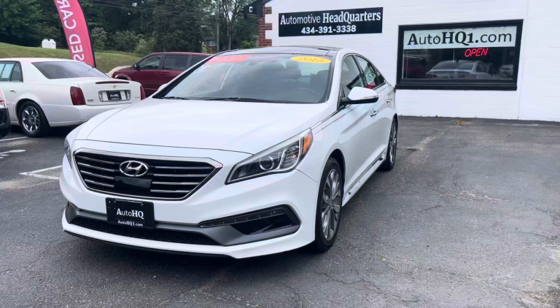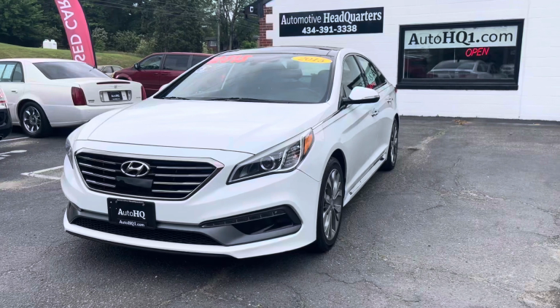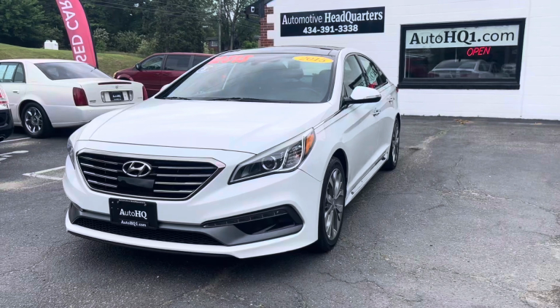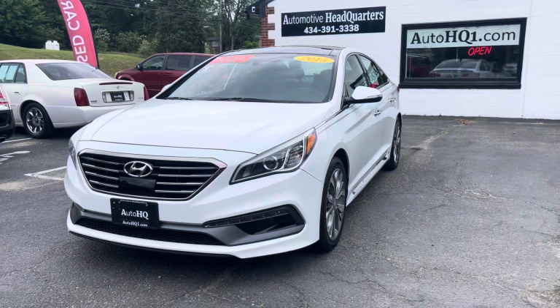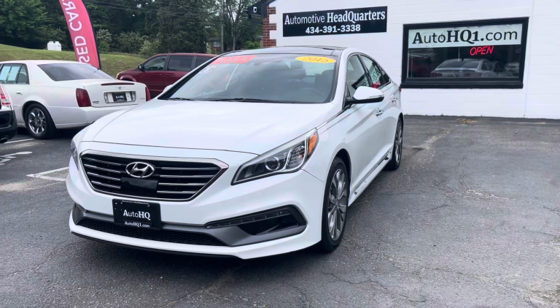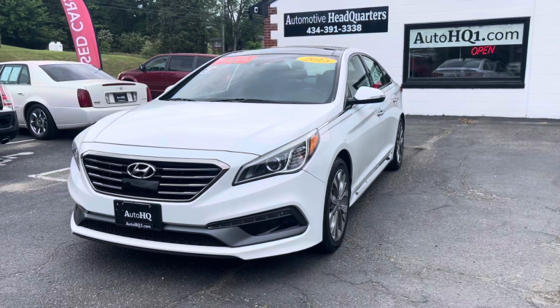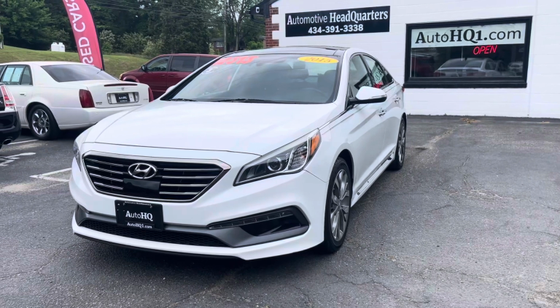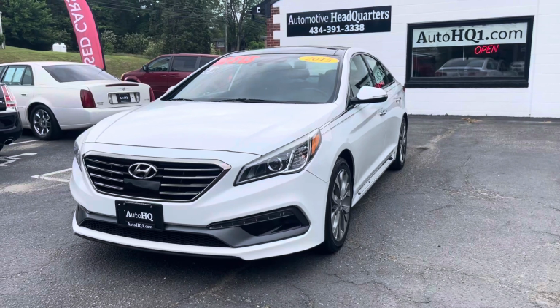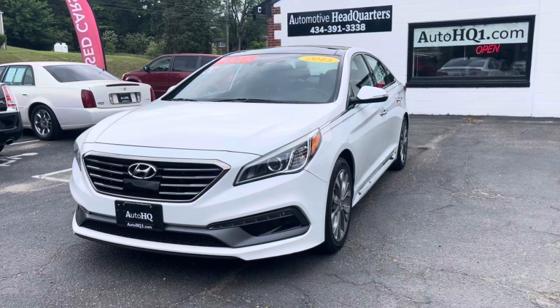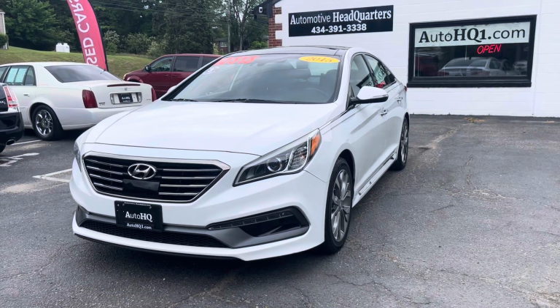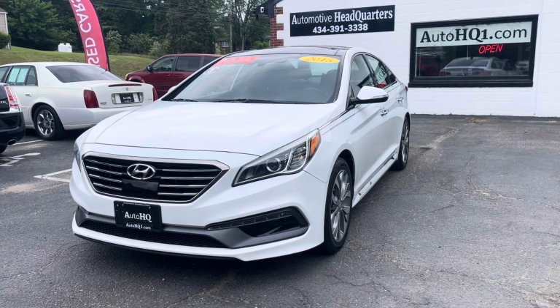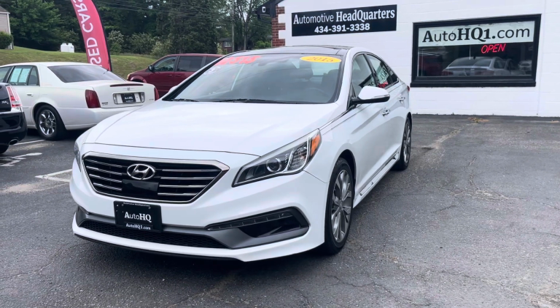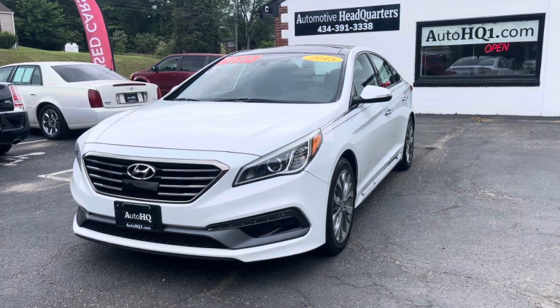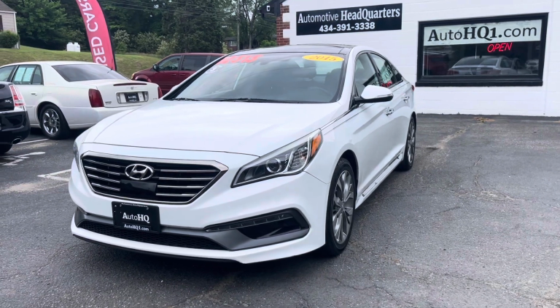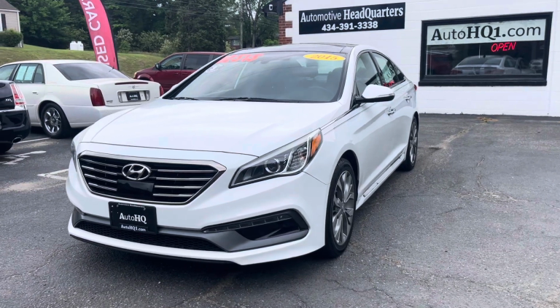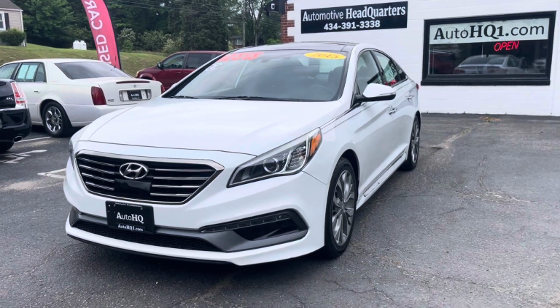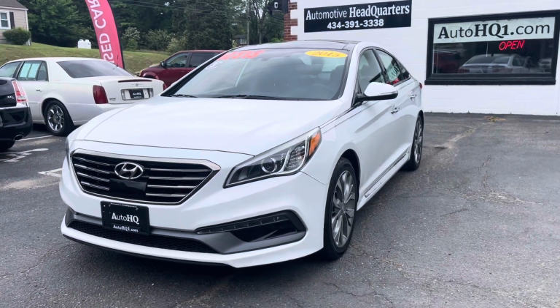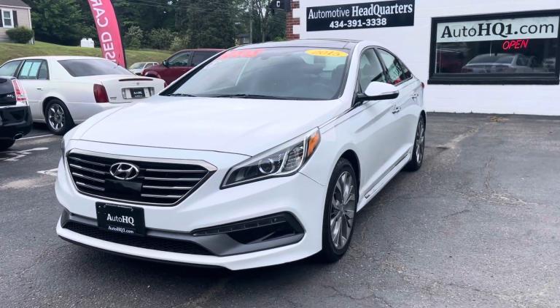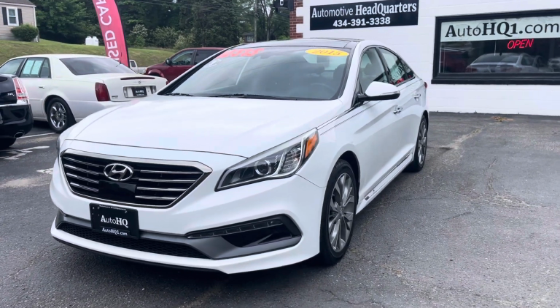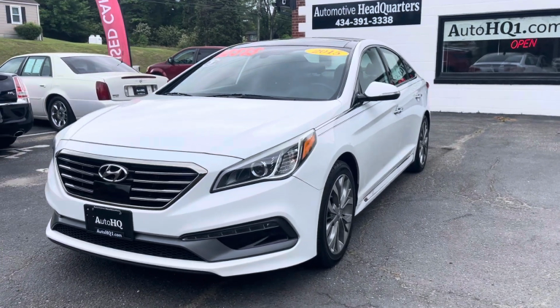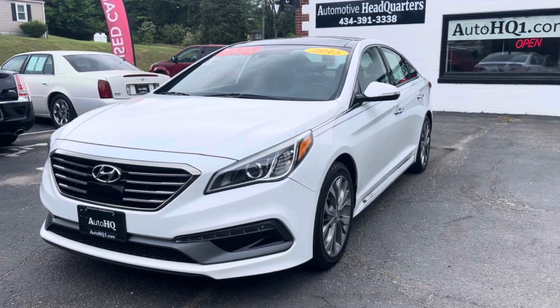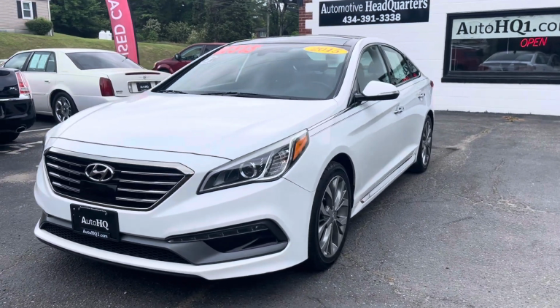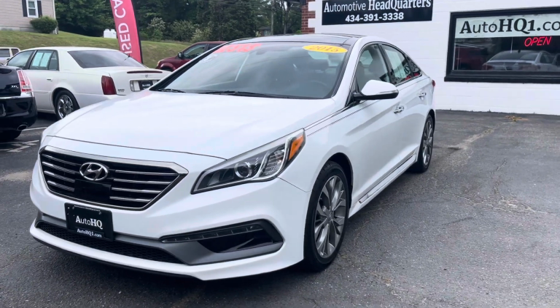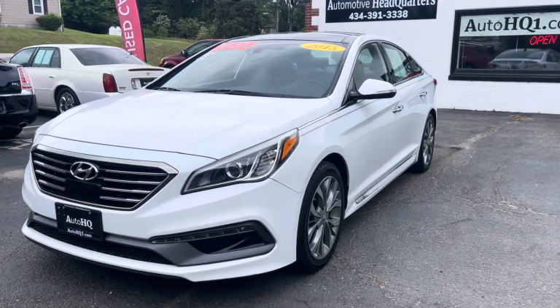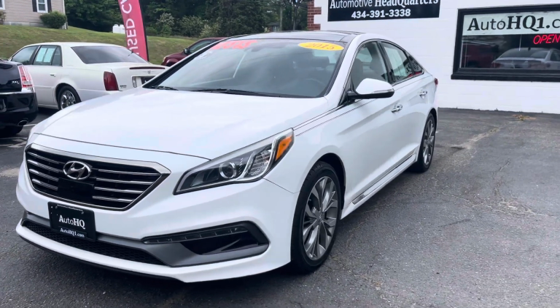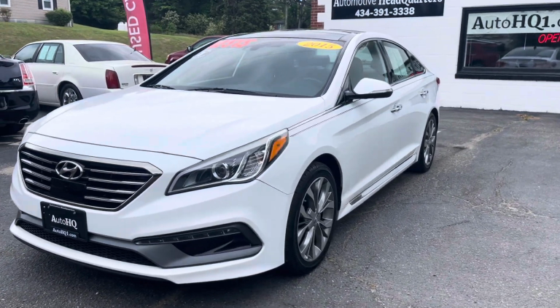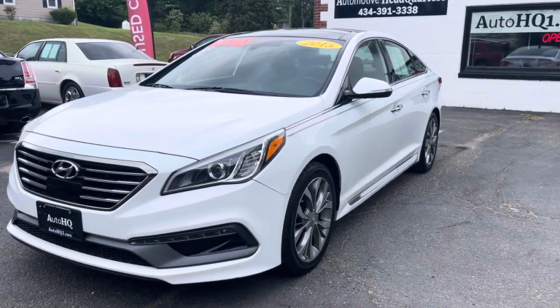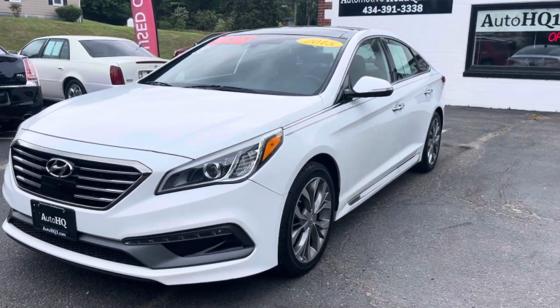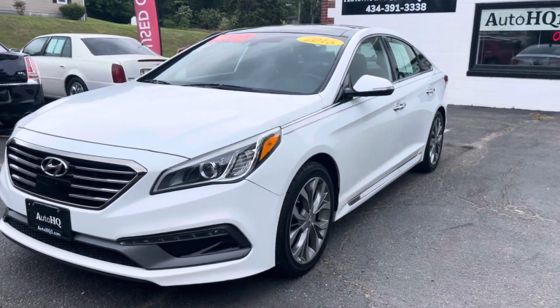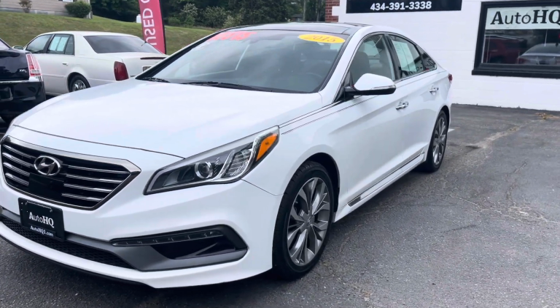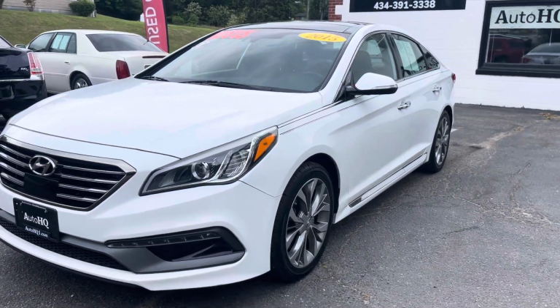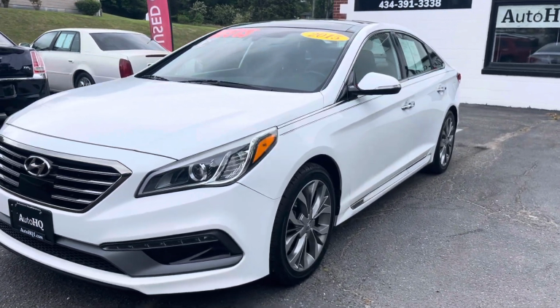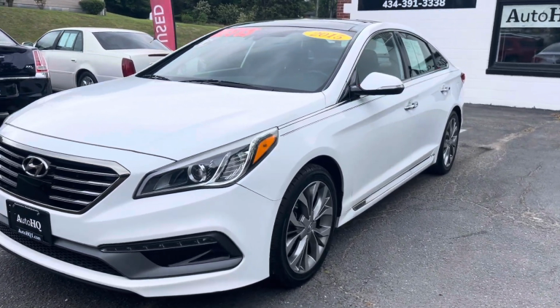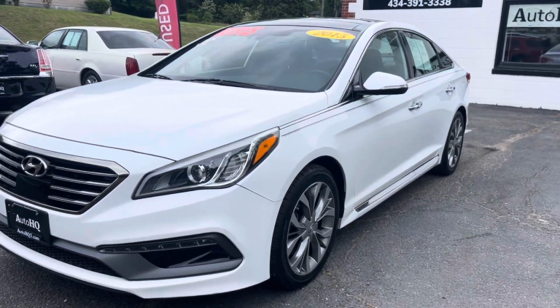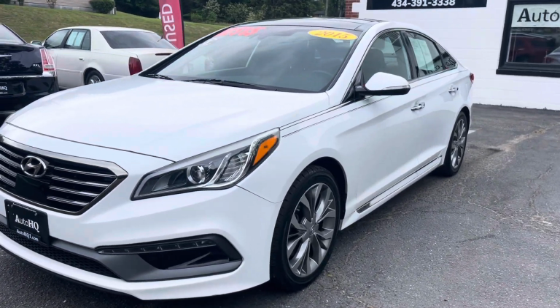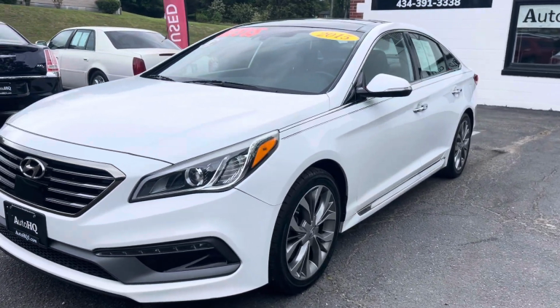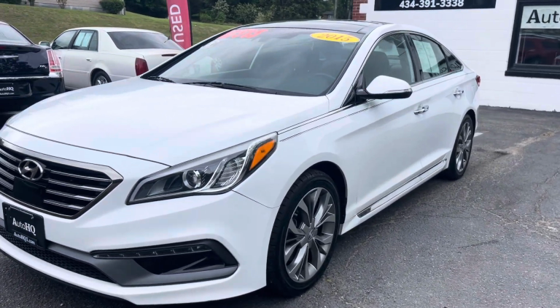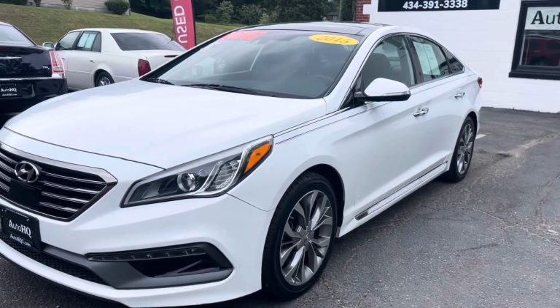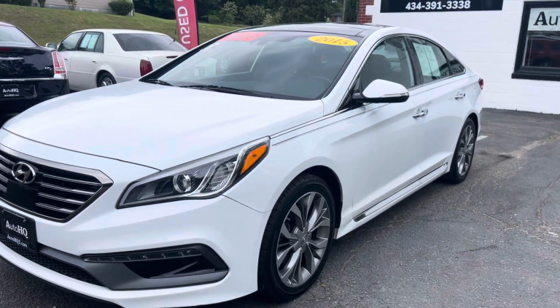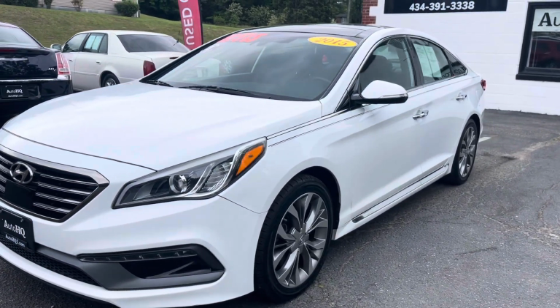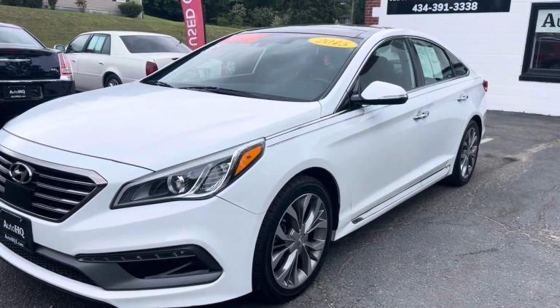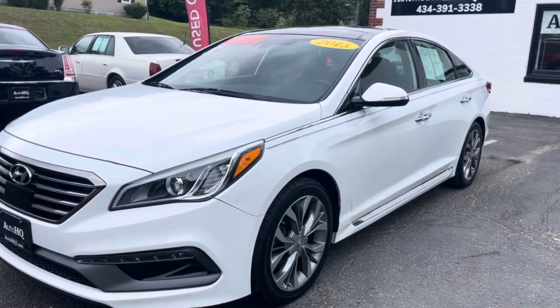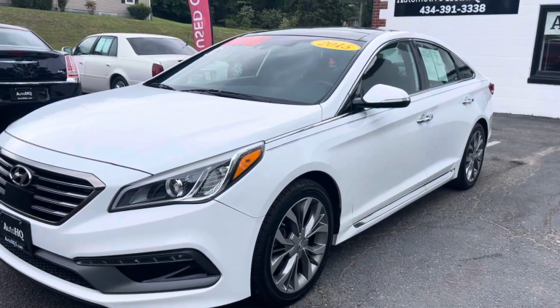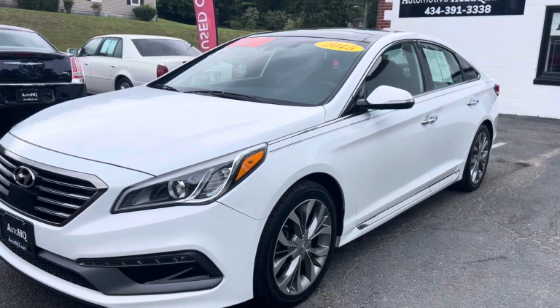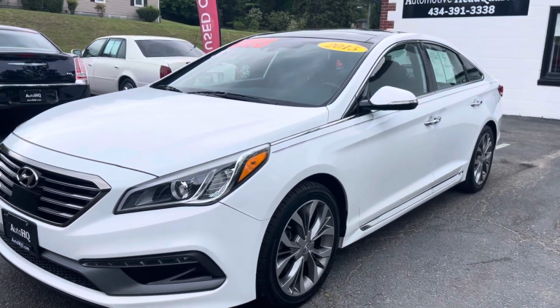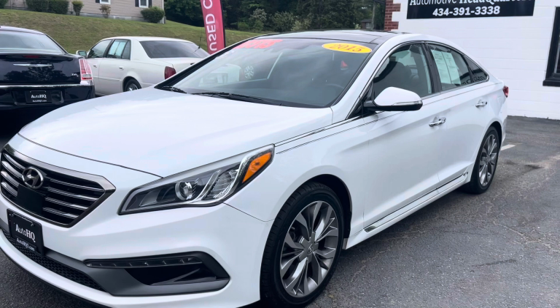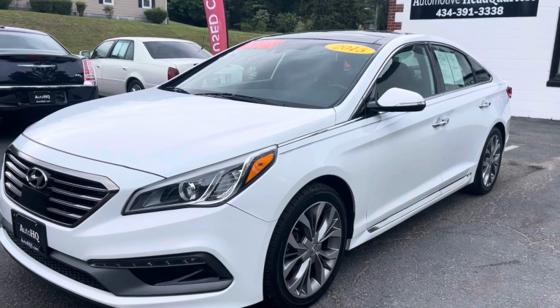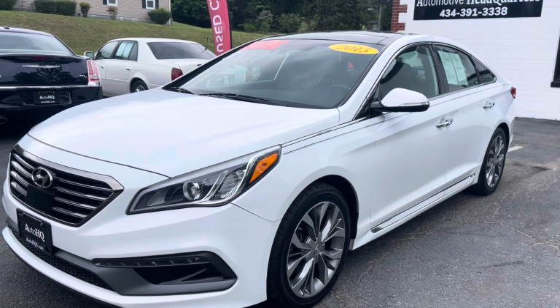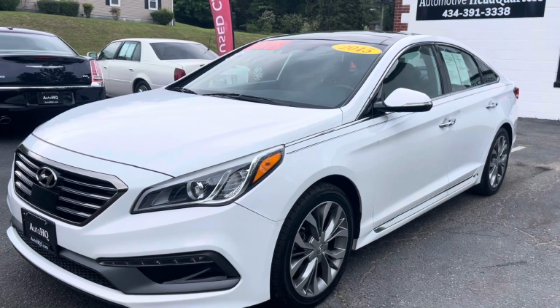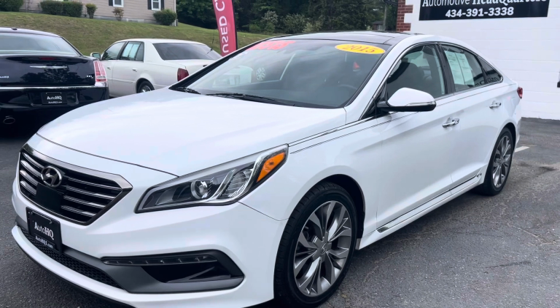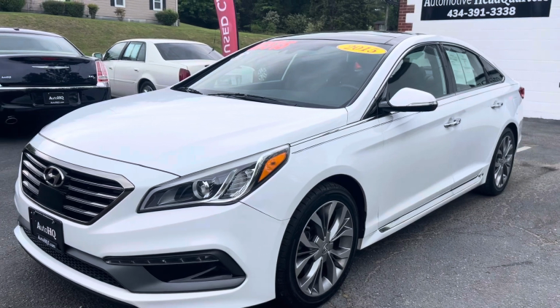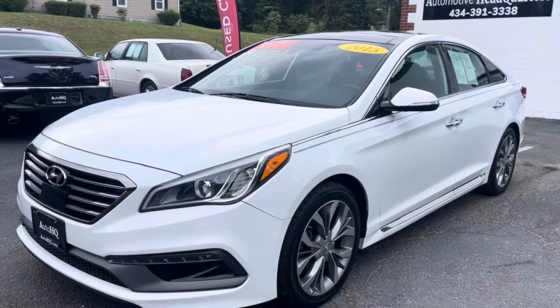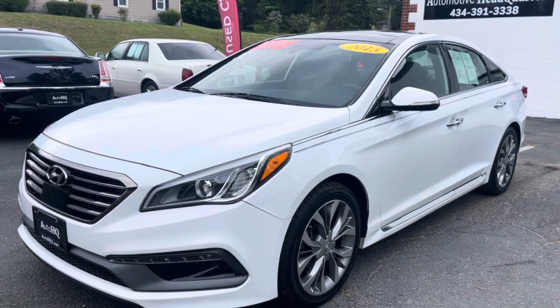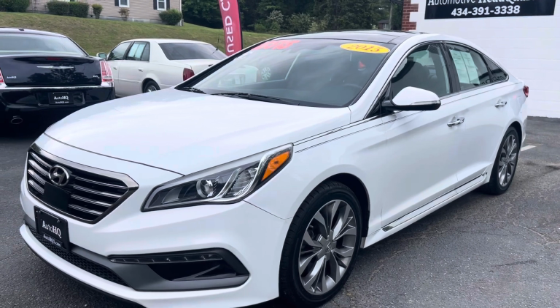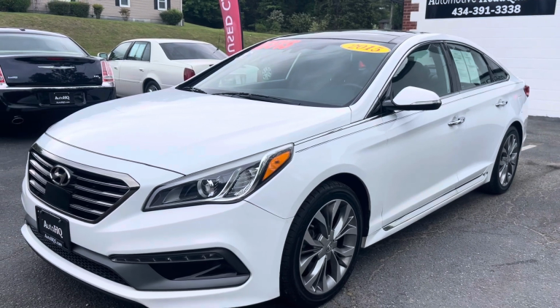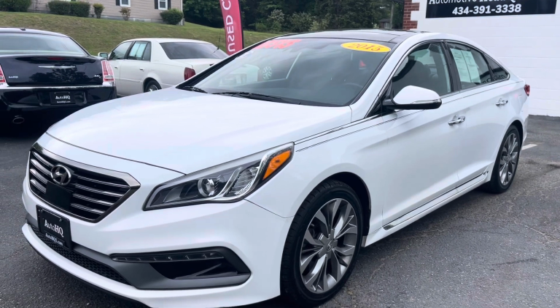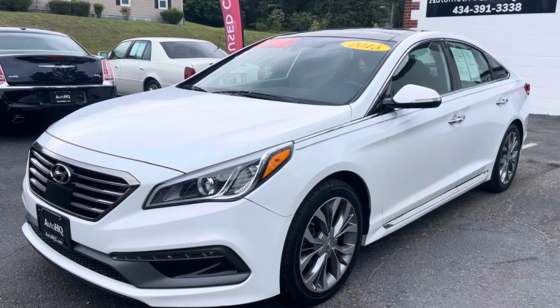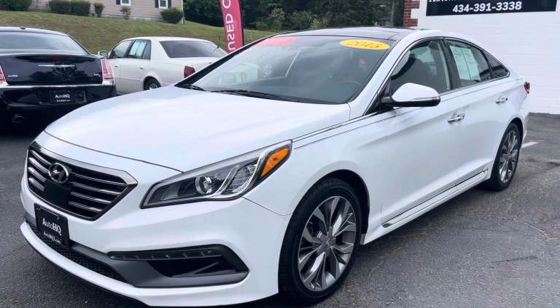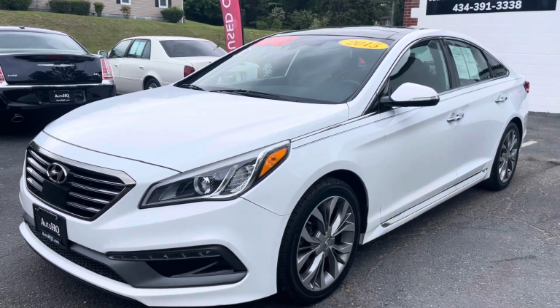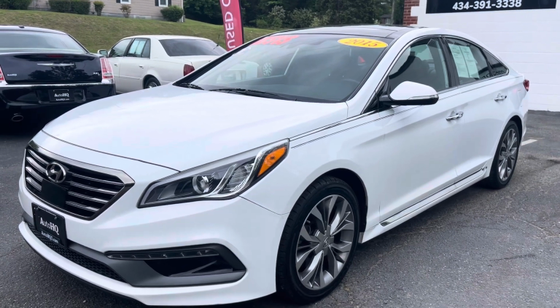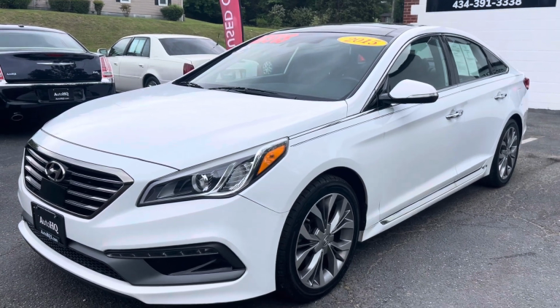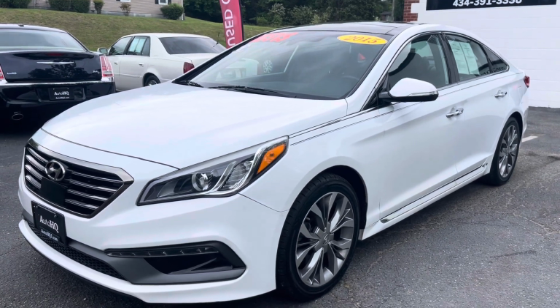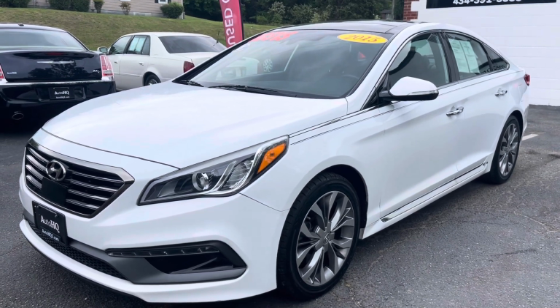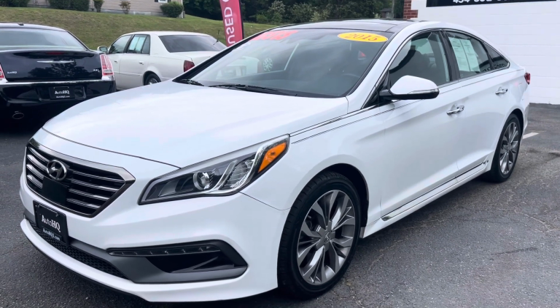Hey guys, Bryan Automotive Headquarters in Farmville, Virginia — your Truck Headquarters for Central Virginia, located right here on busy East 3rd Street in Farmville, Virginia.